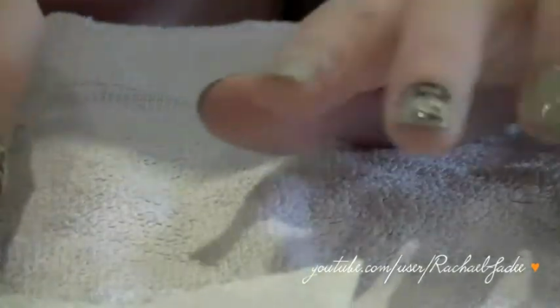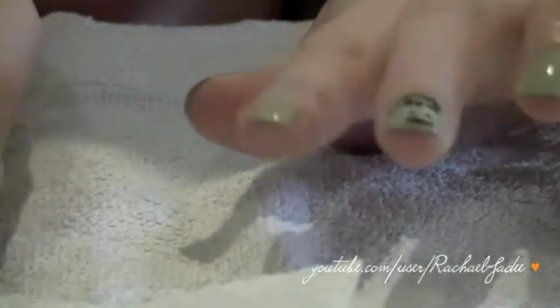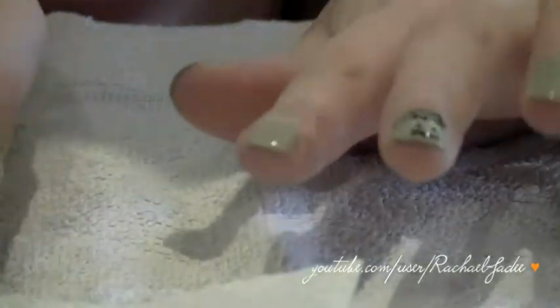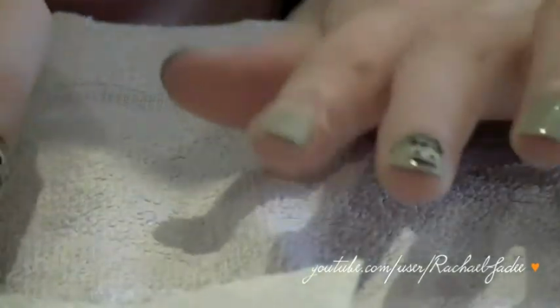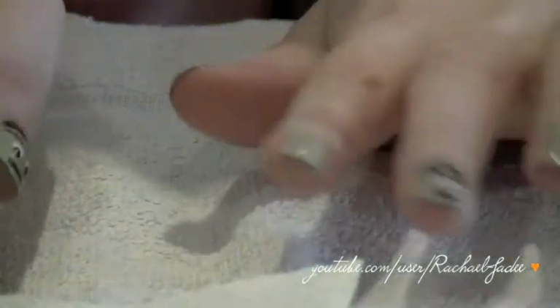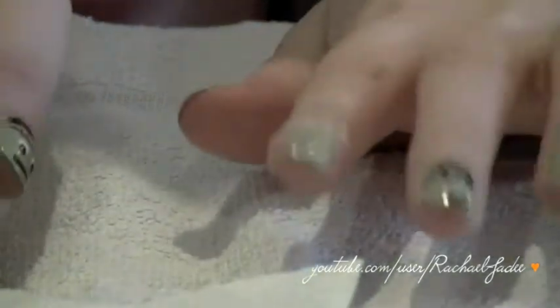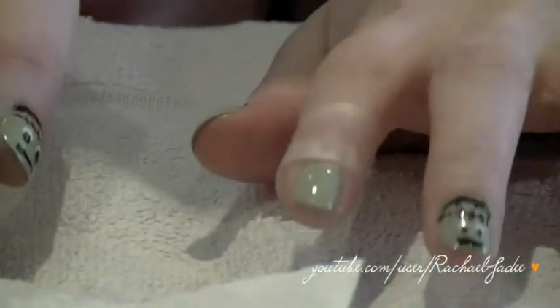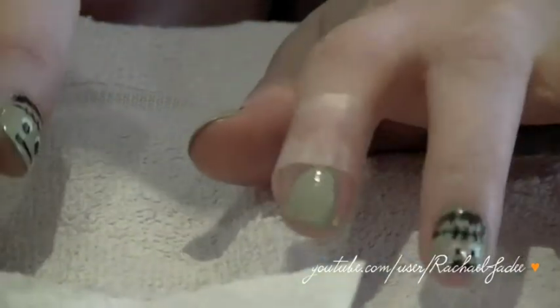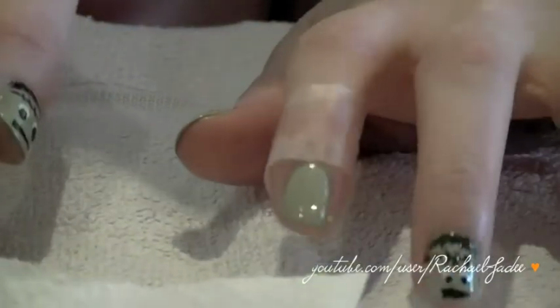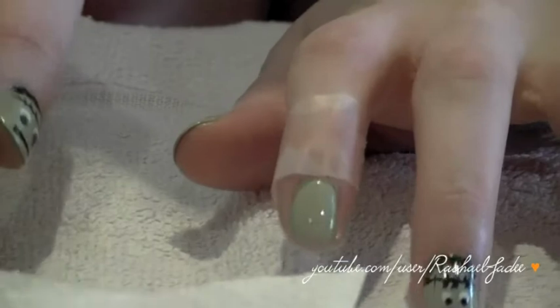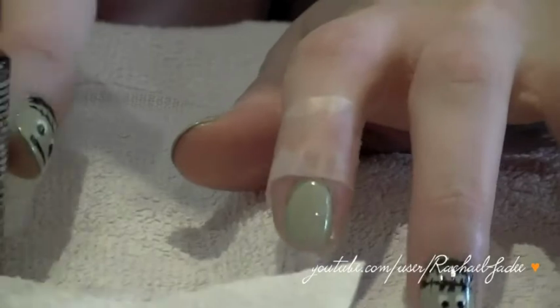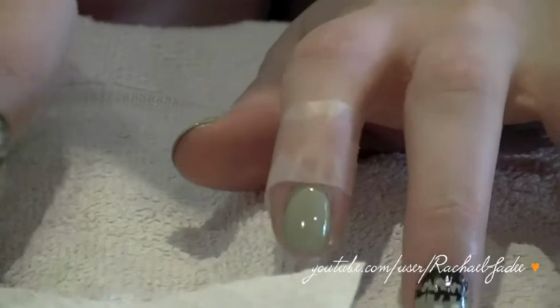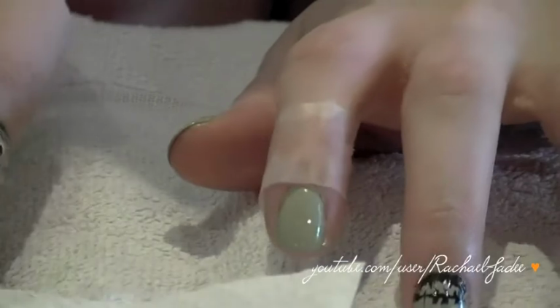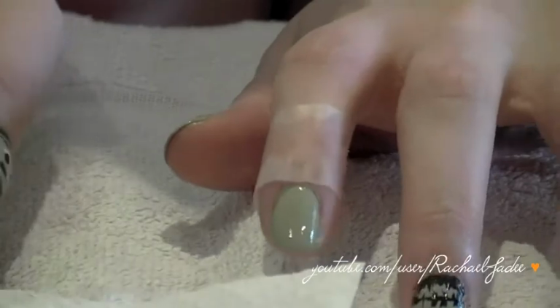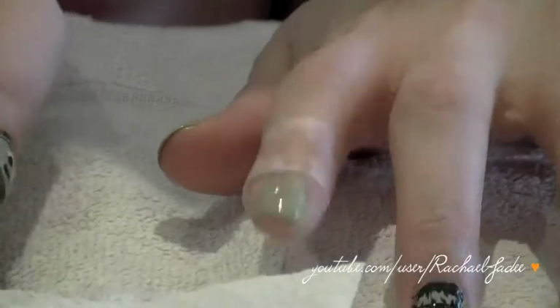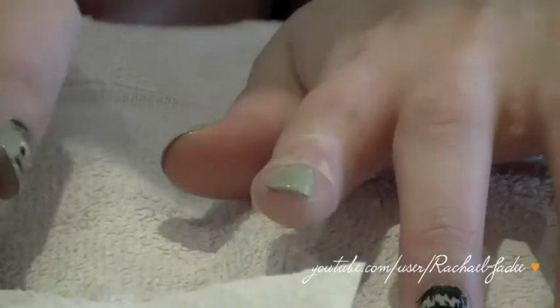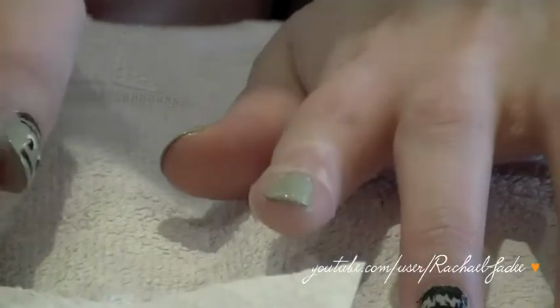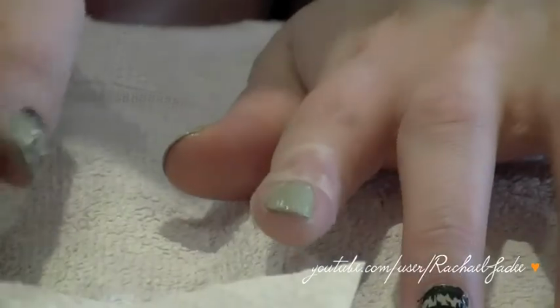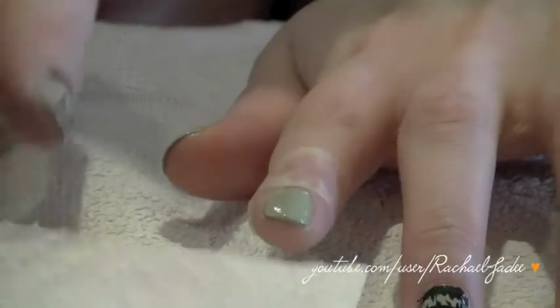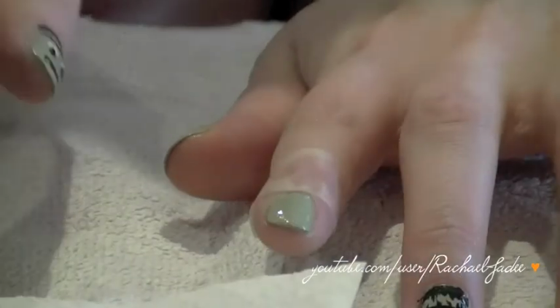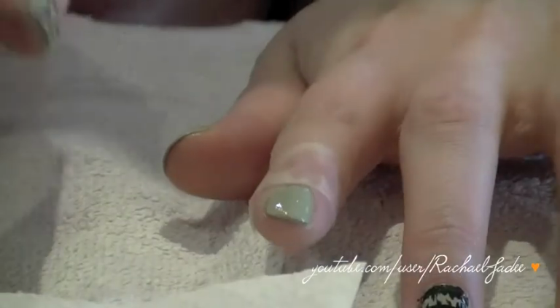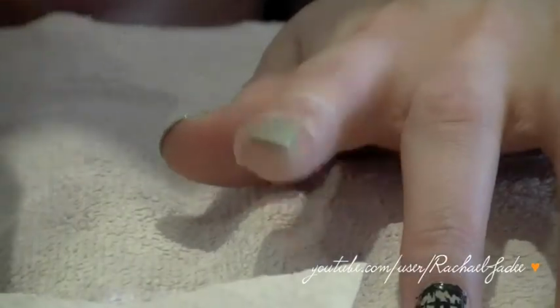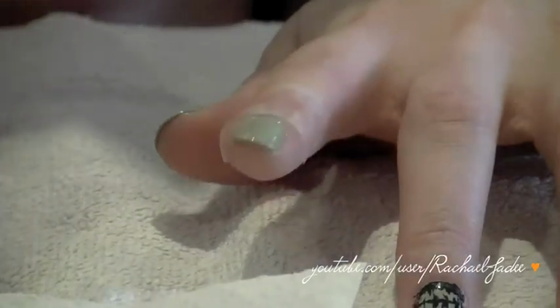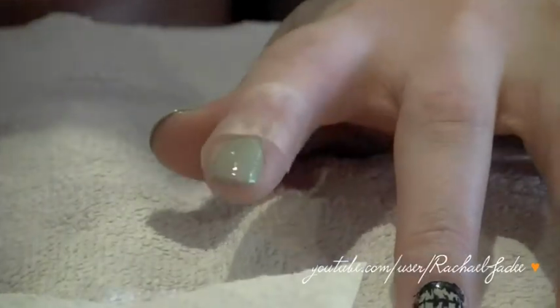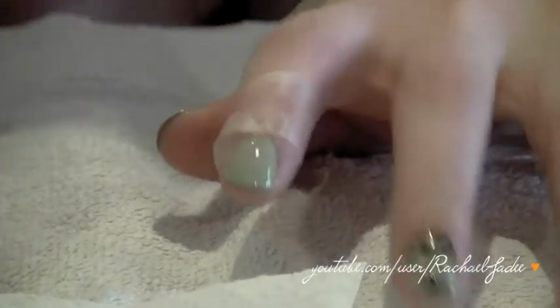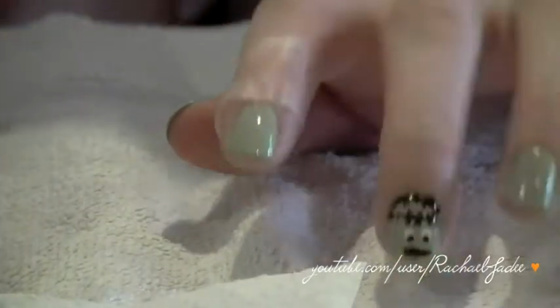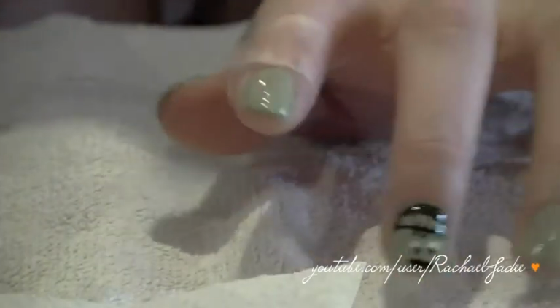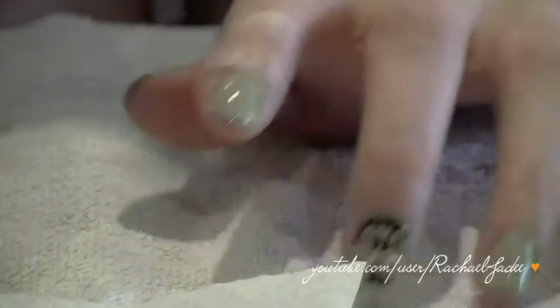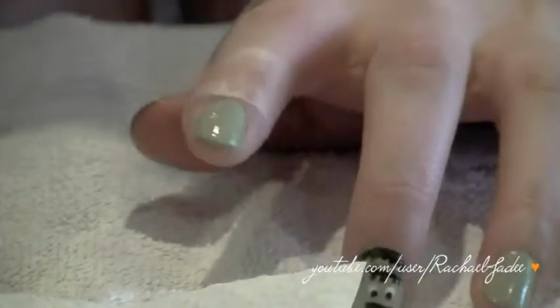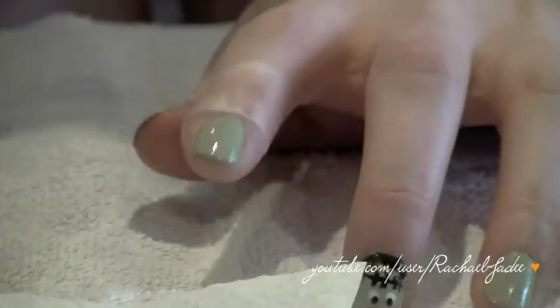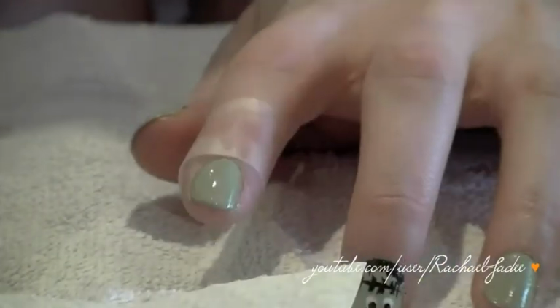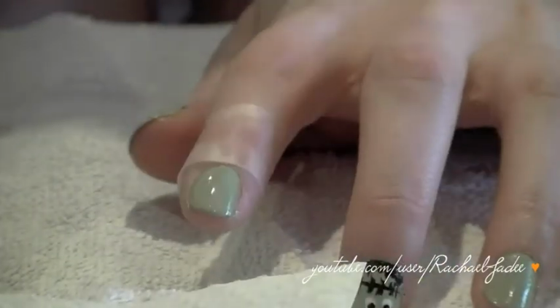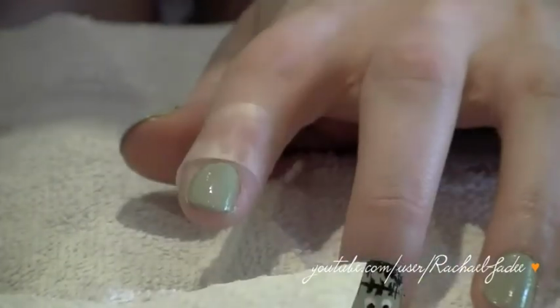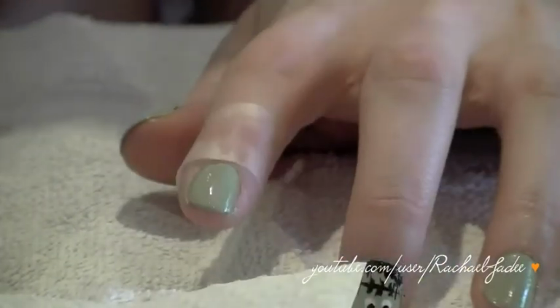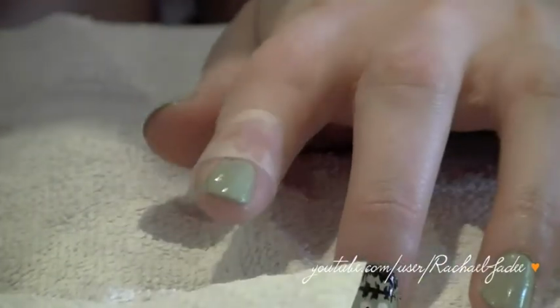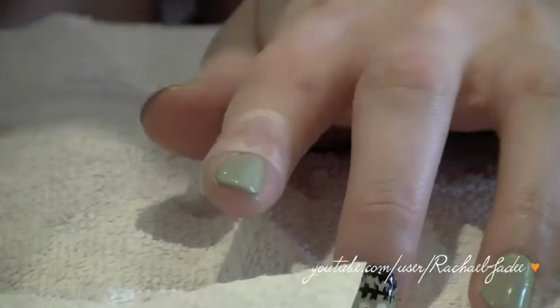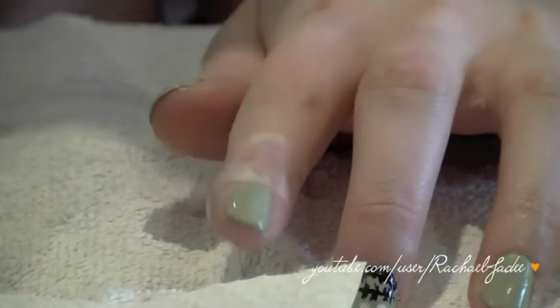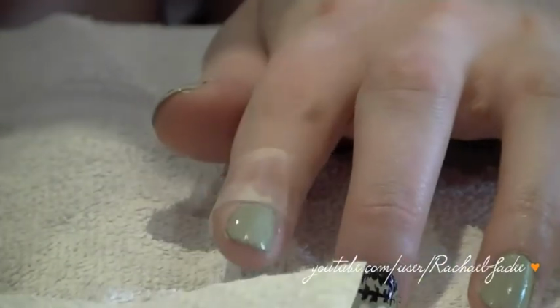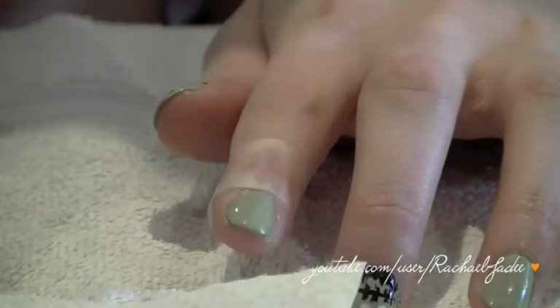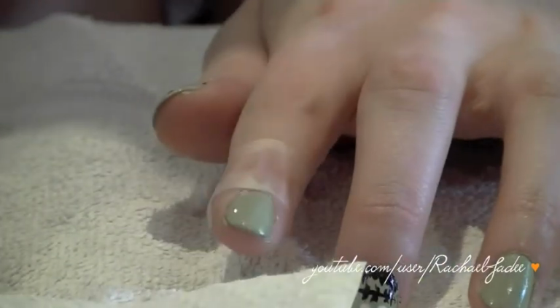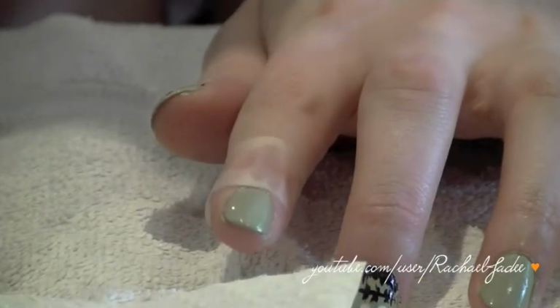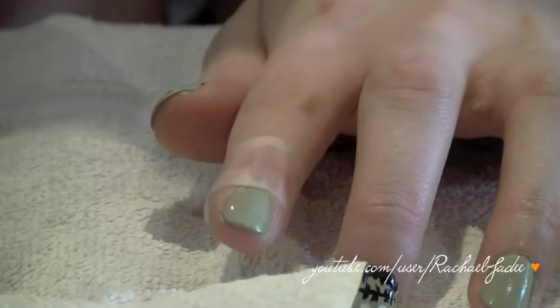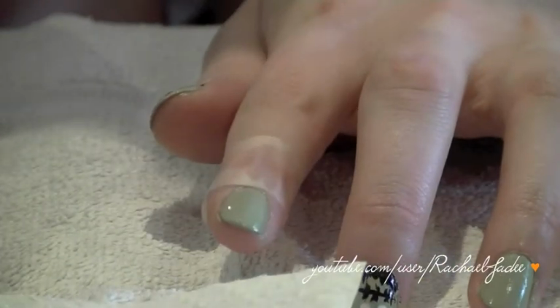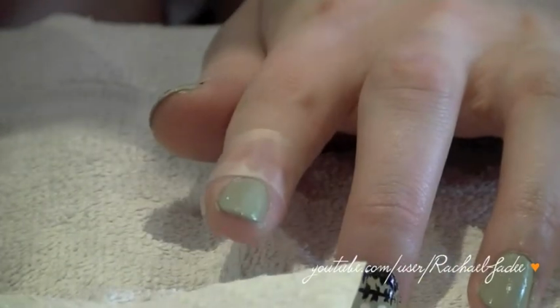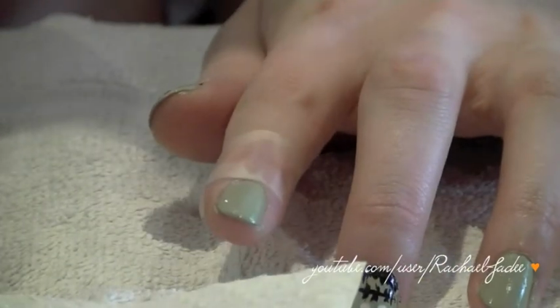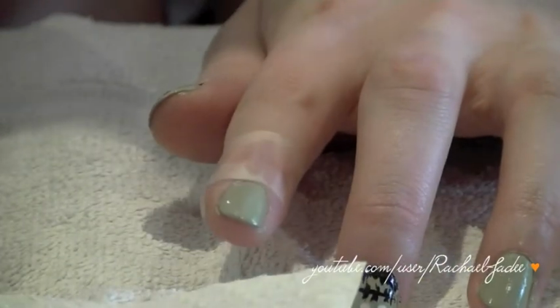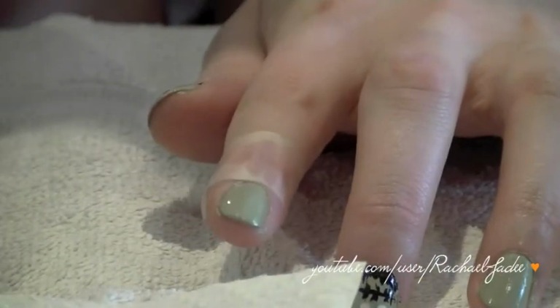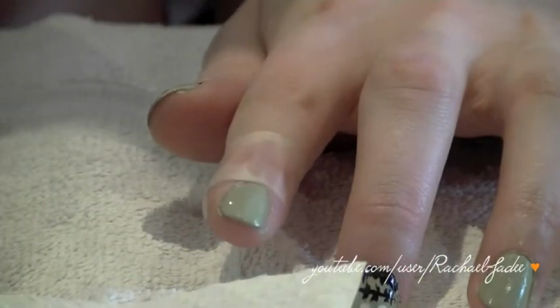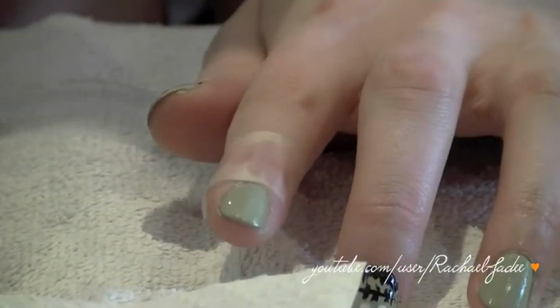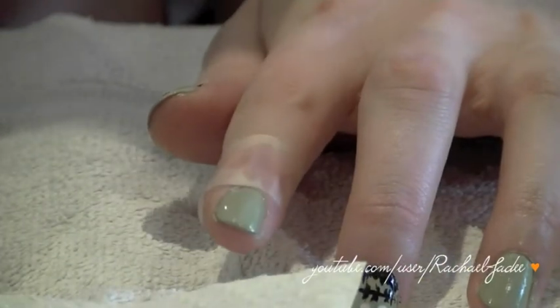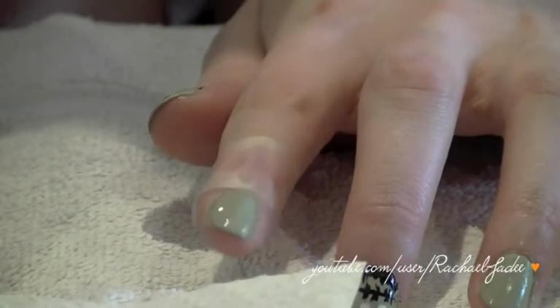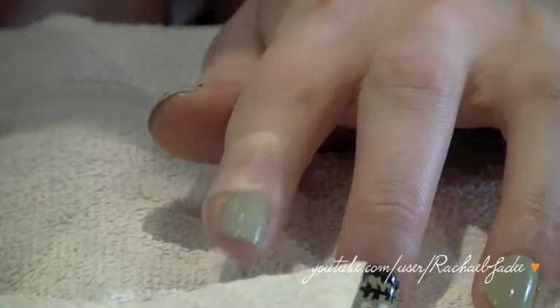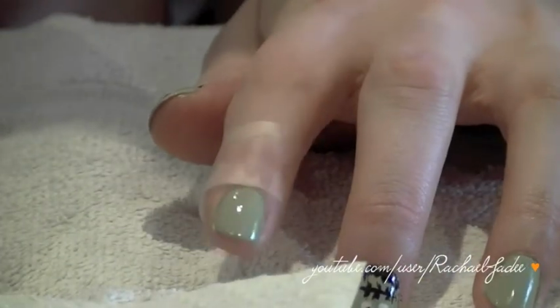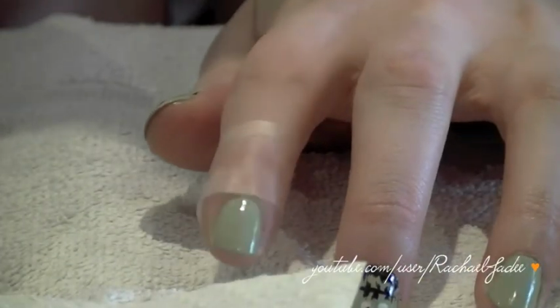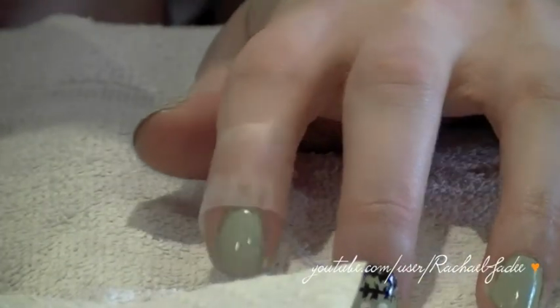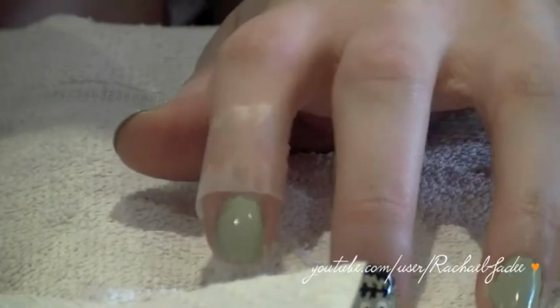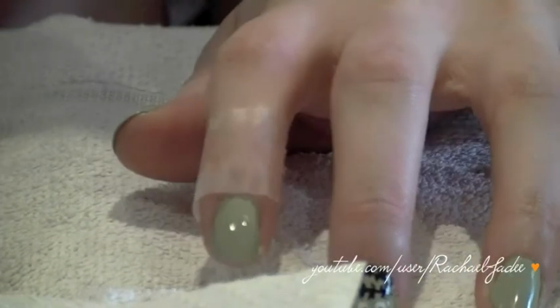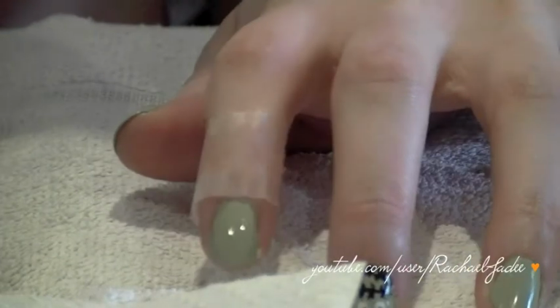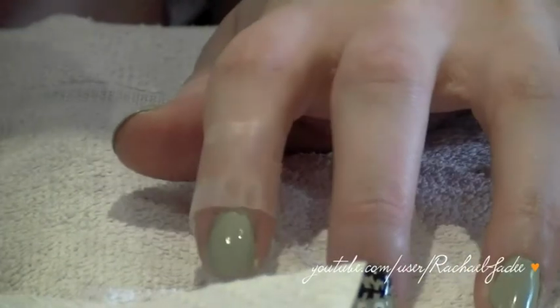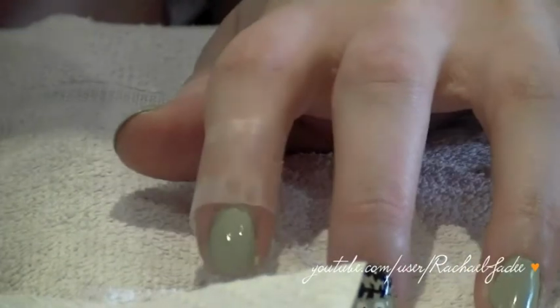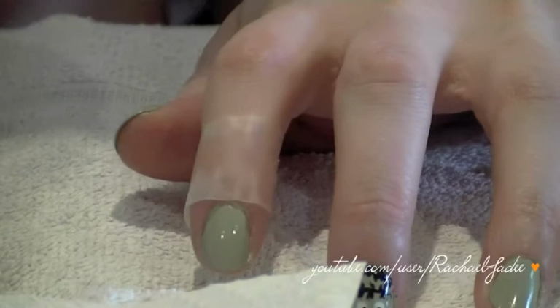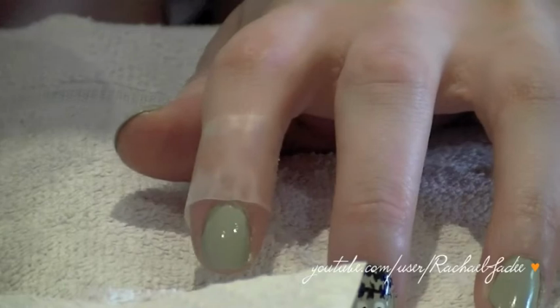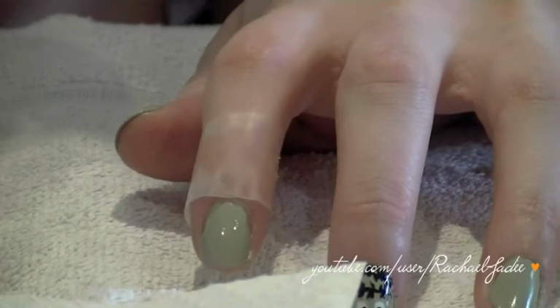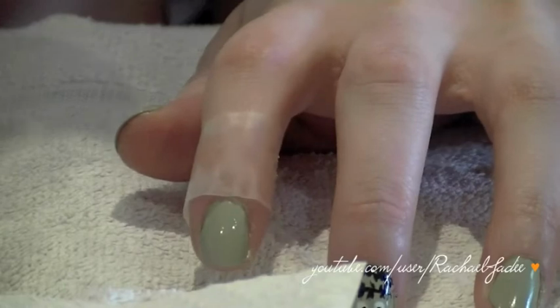While he's drying I'm going to do the other nail, and then once they're both dry we'll apply a top coat.